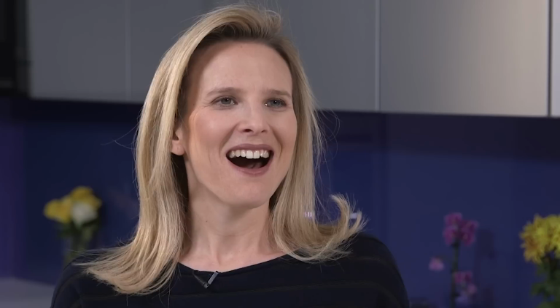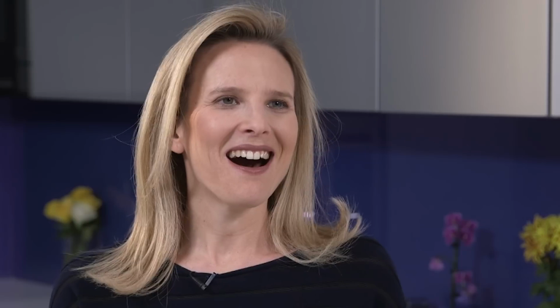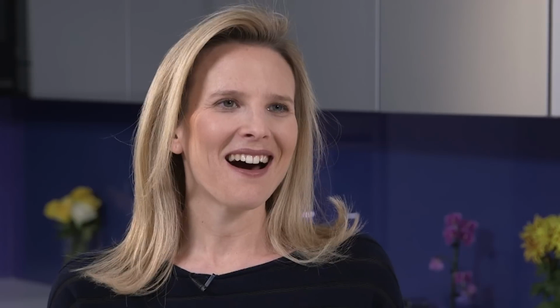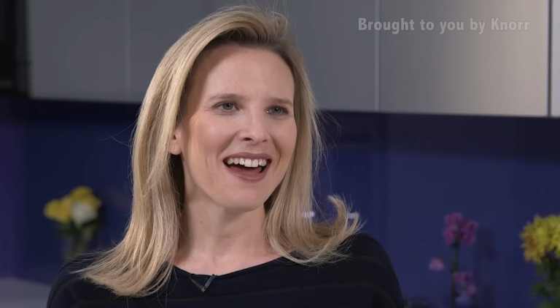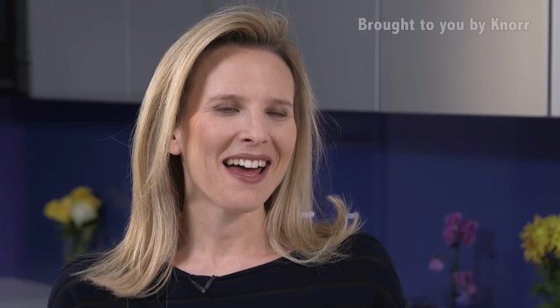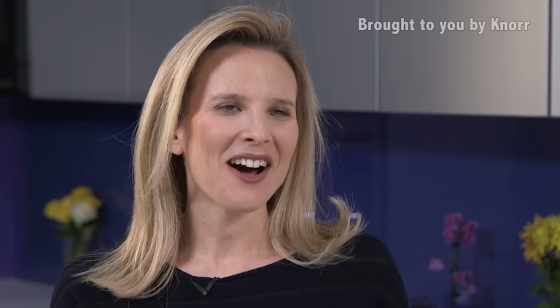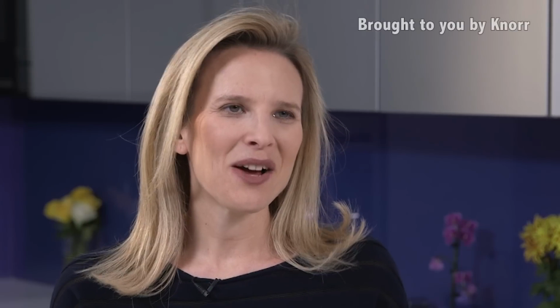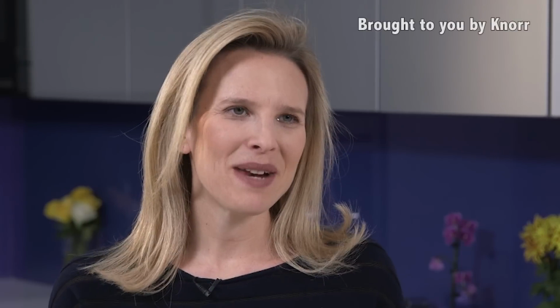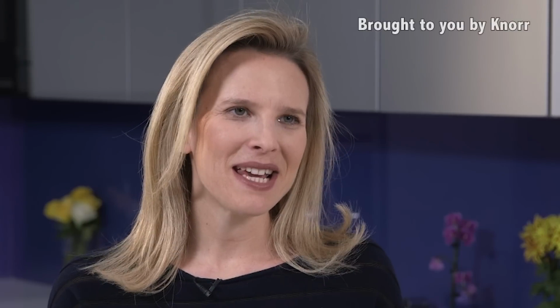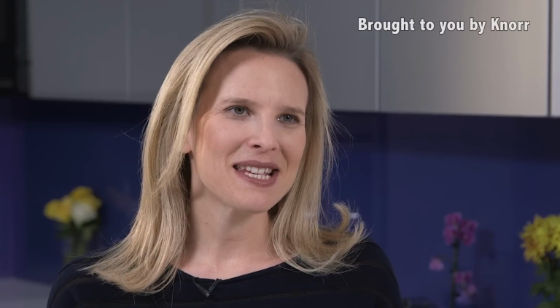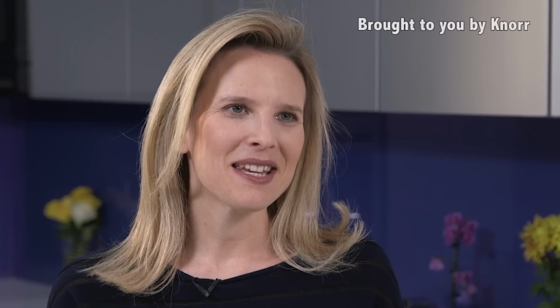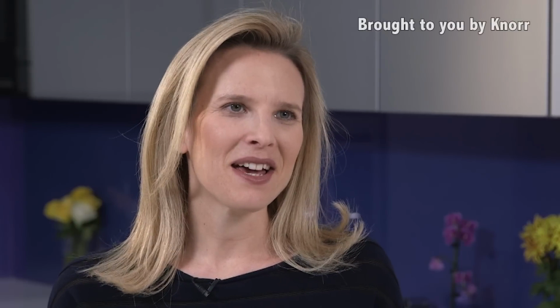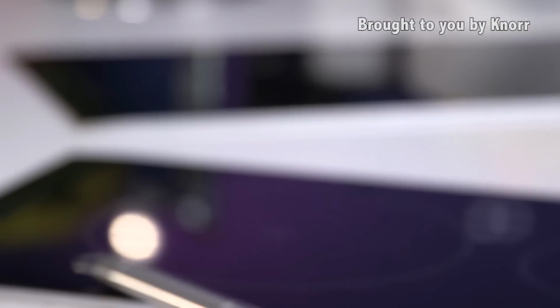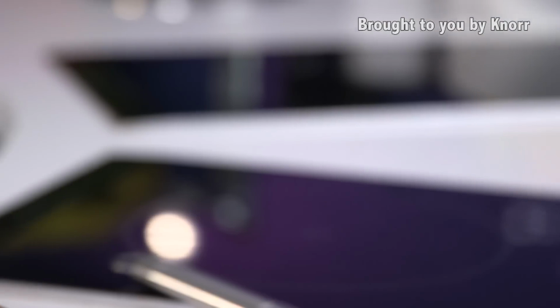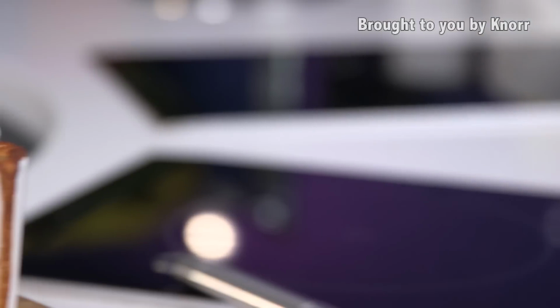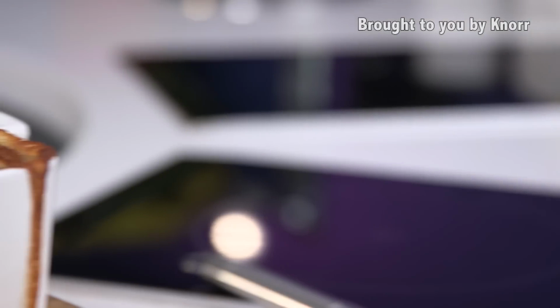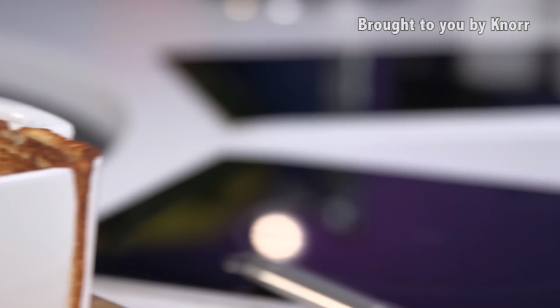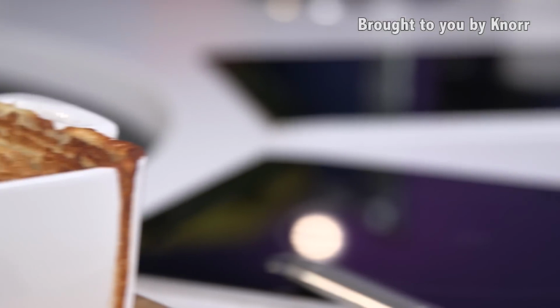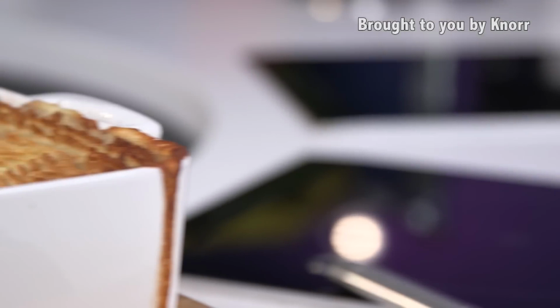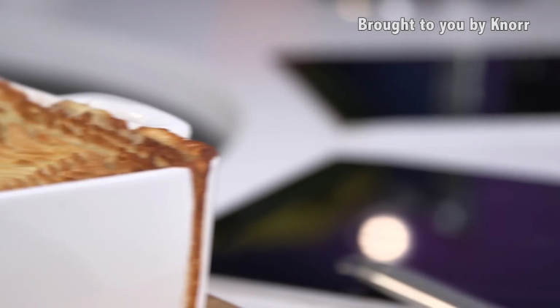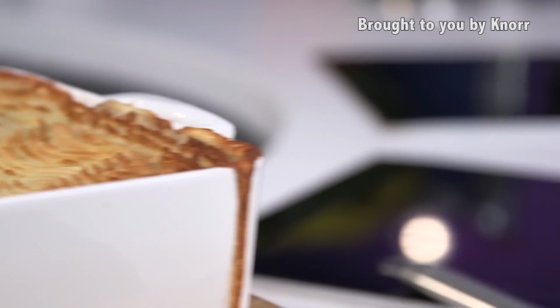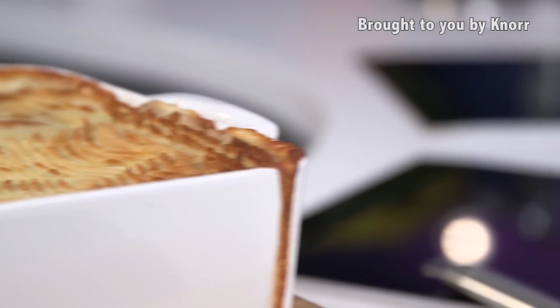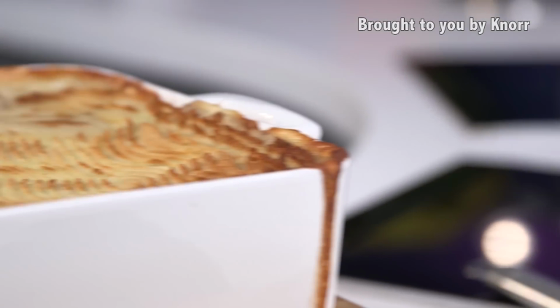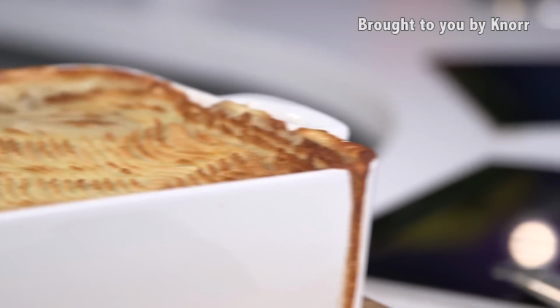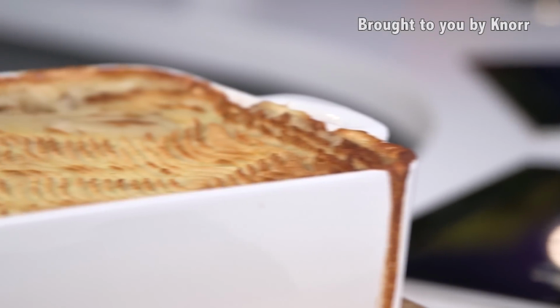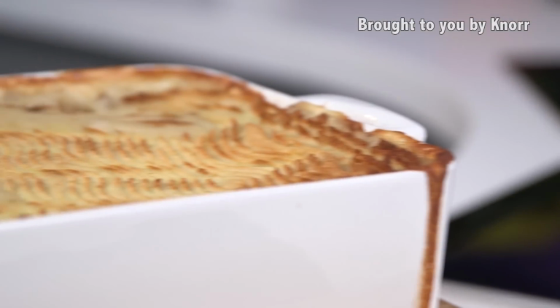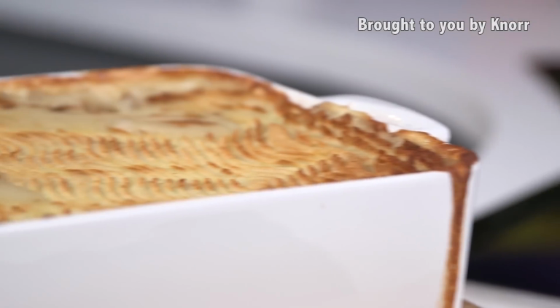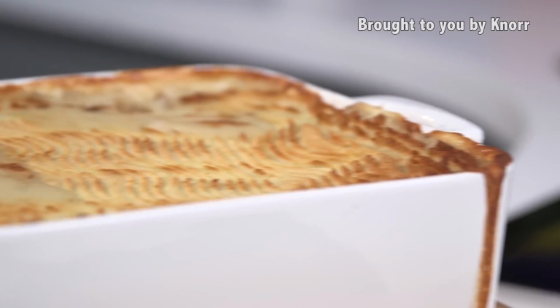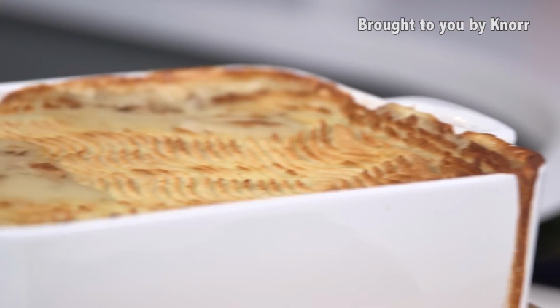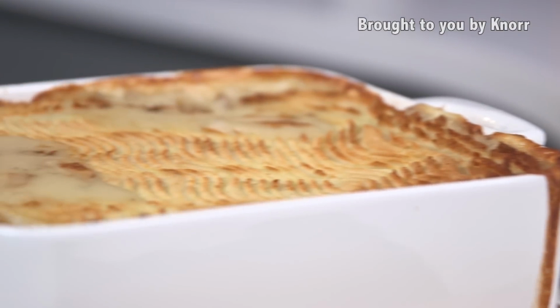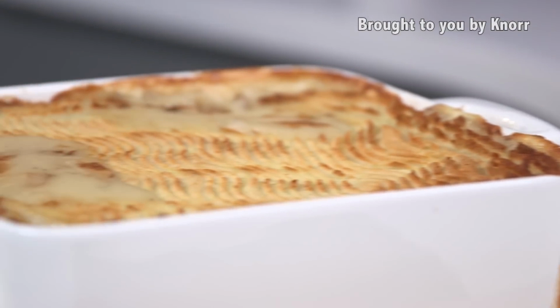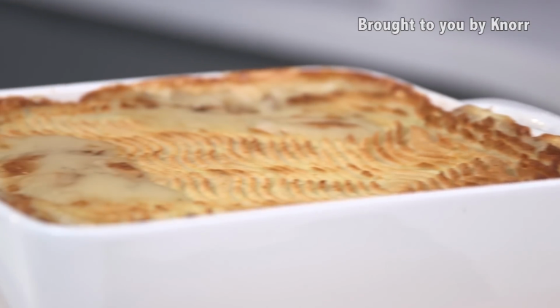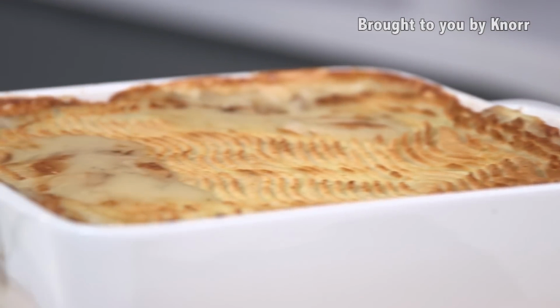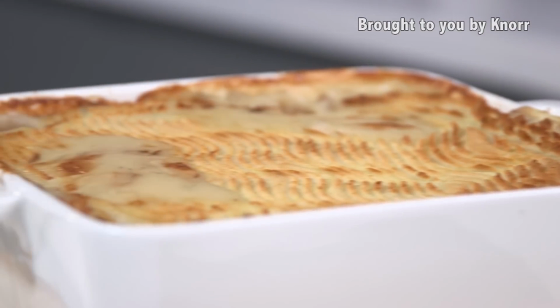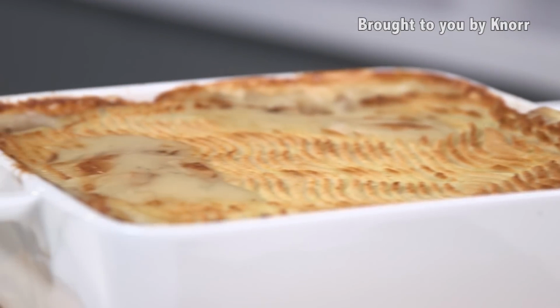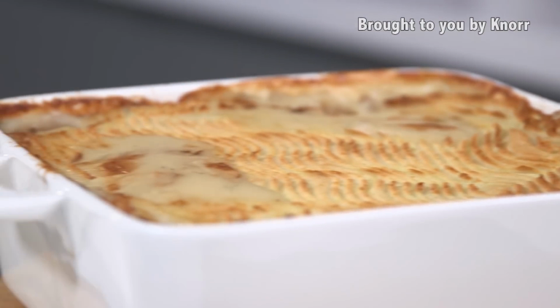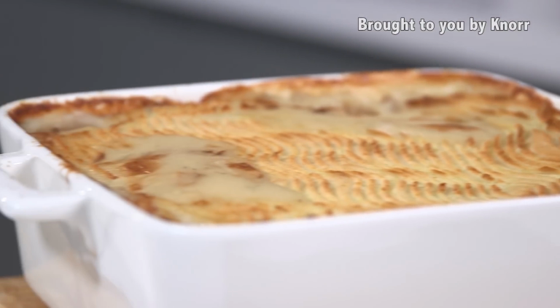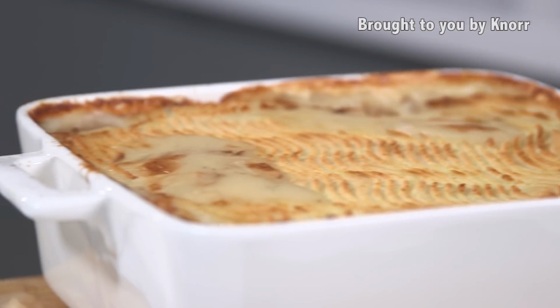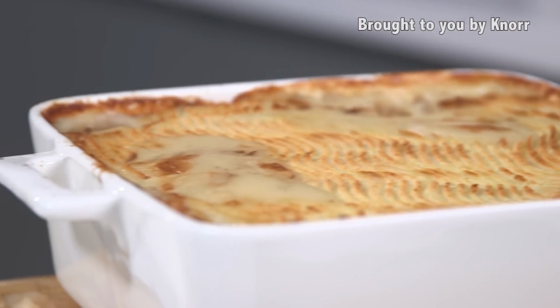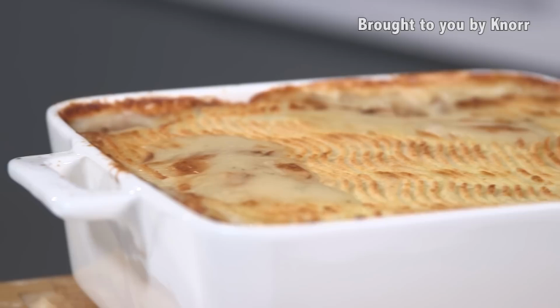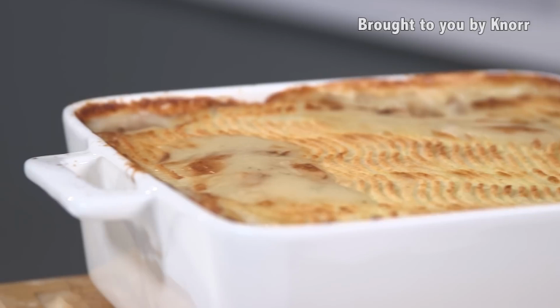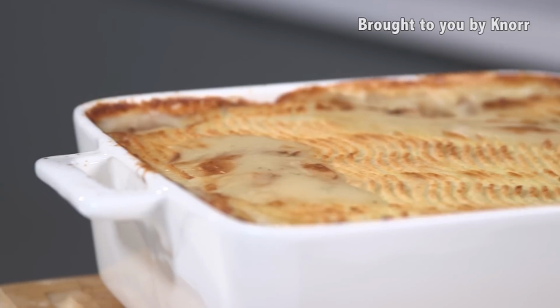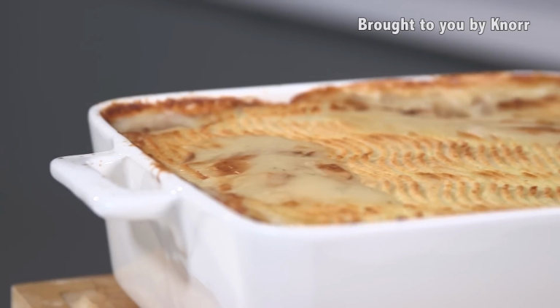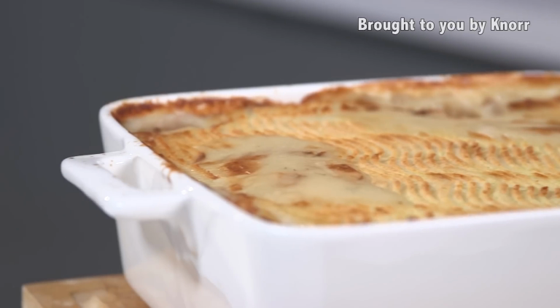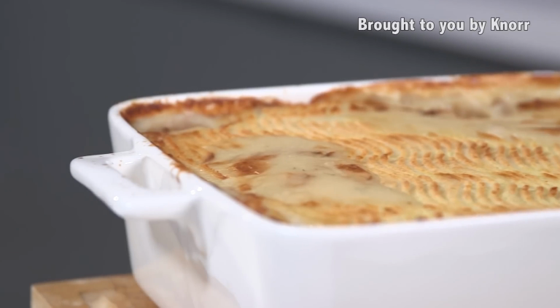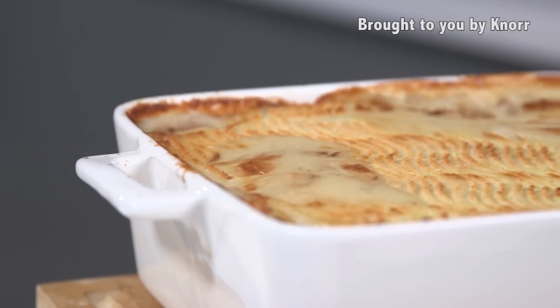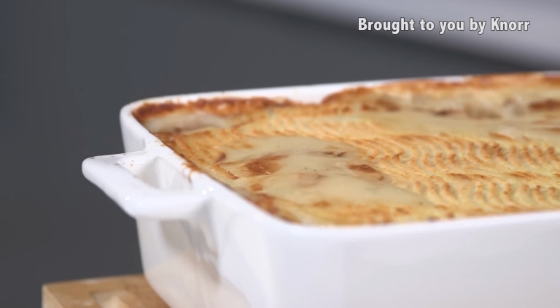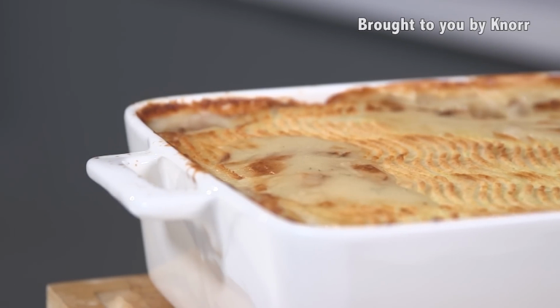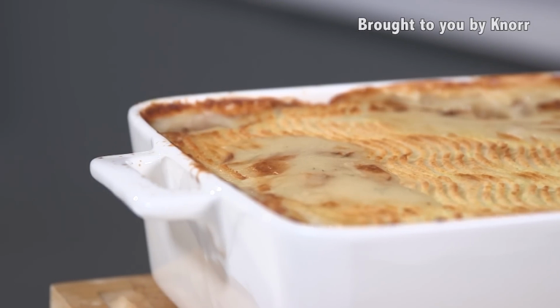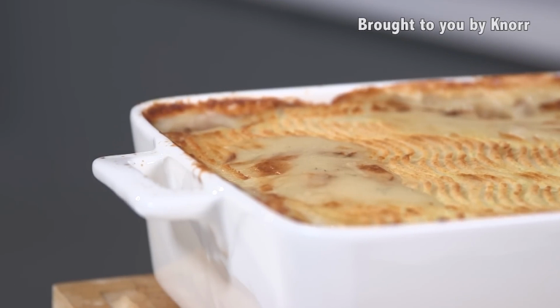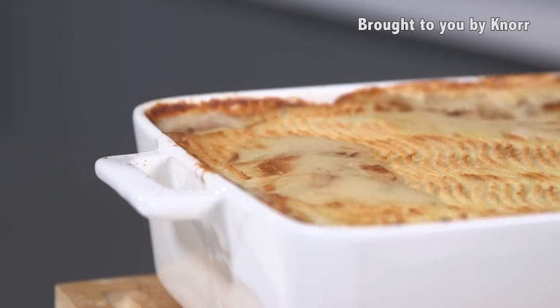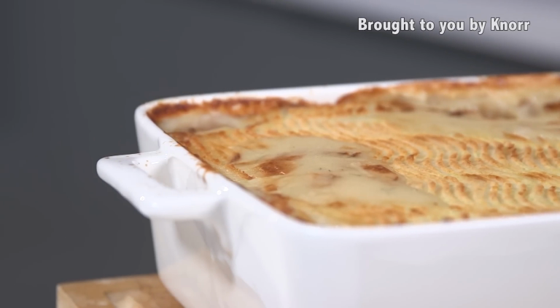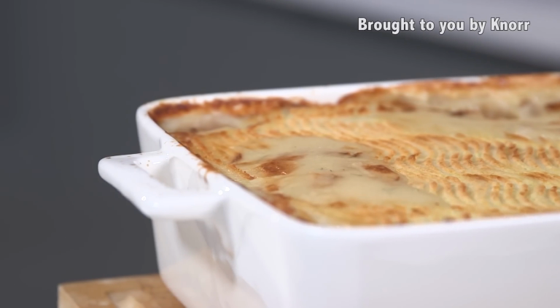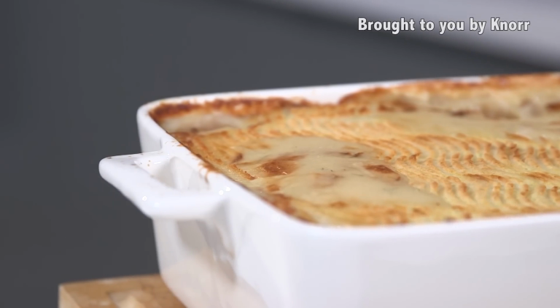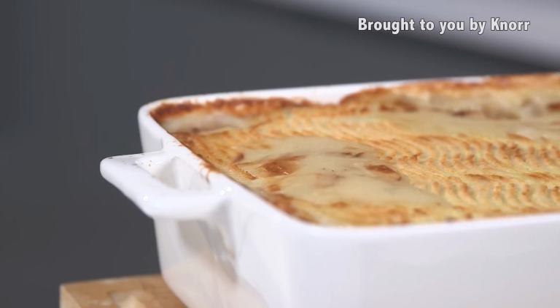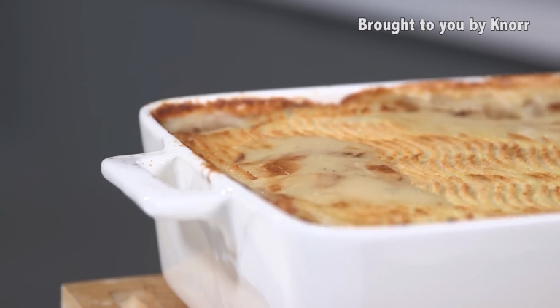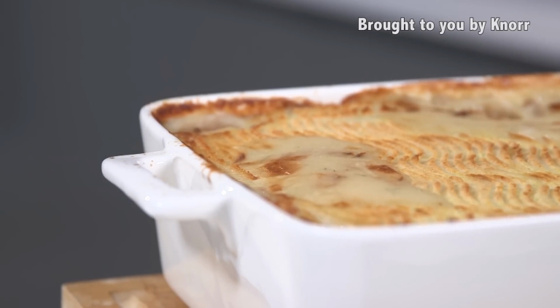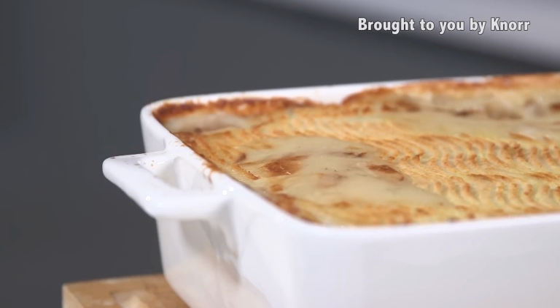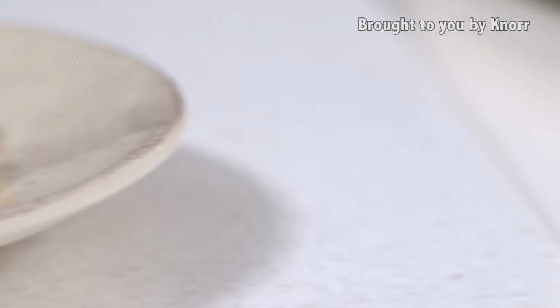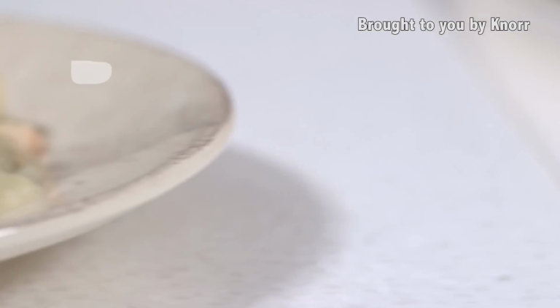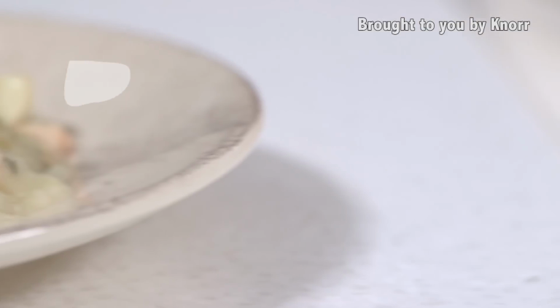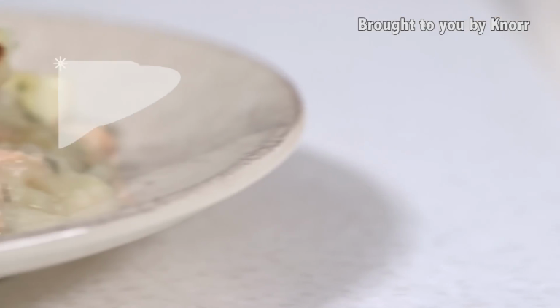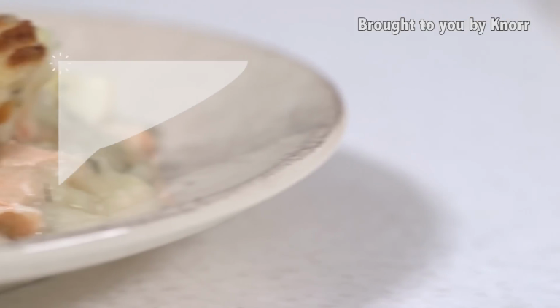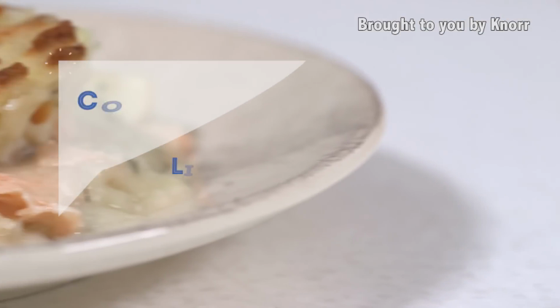Hi, I'm Lisa. Today I'm going to be showing you how to make this delicious fish pie to highlight celiac awareness week.